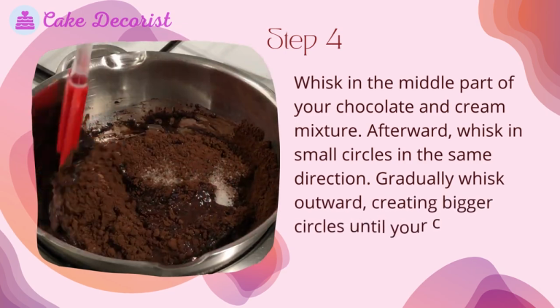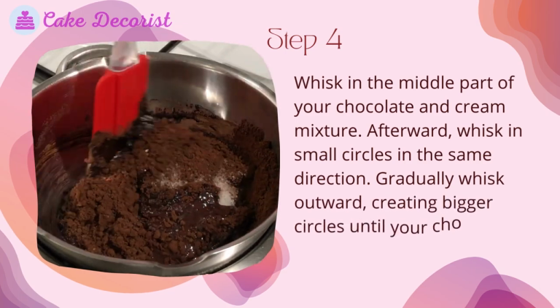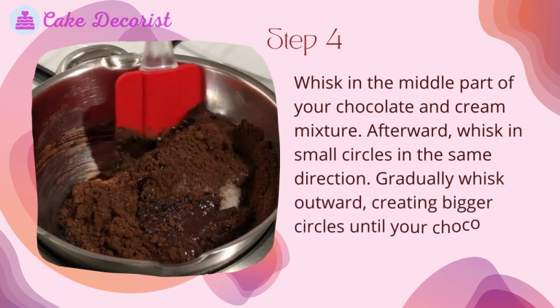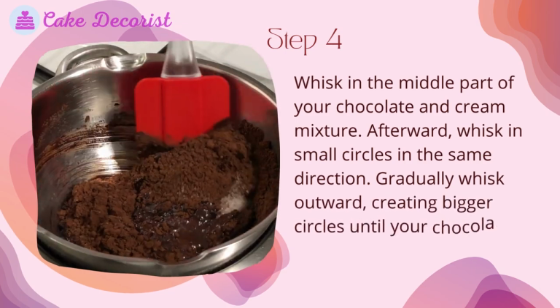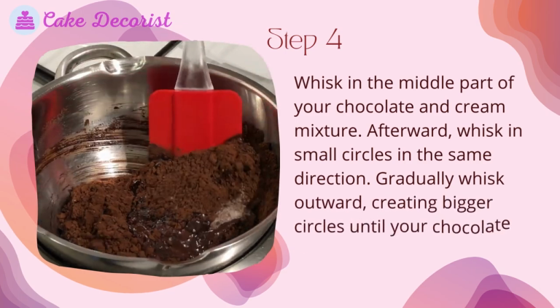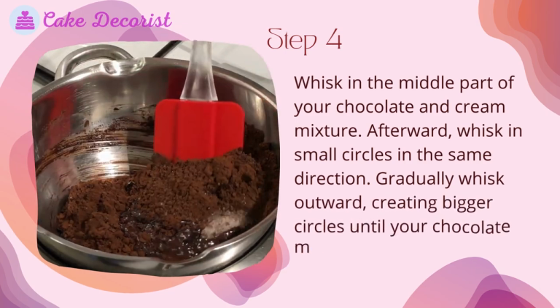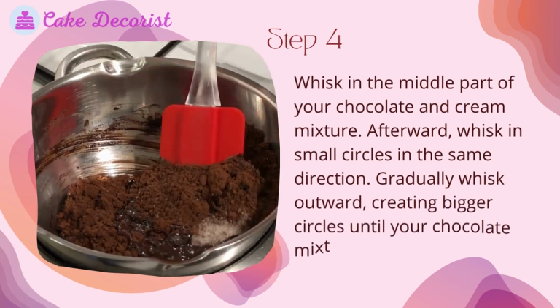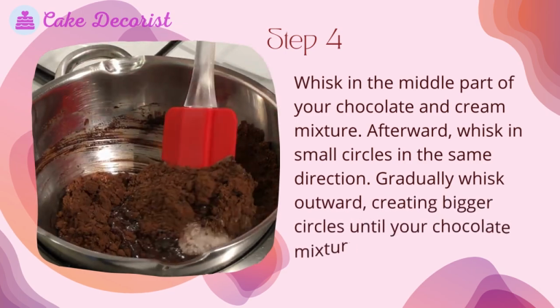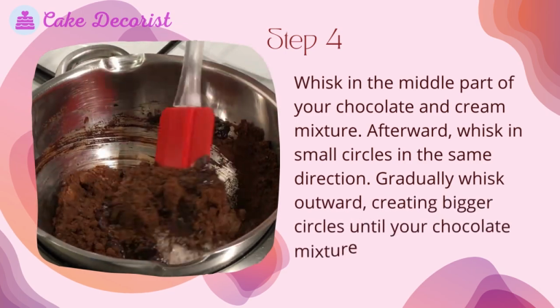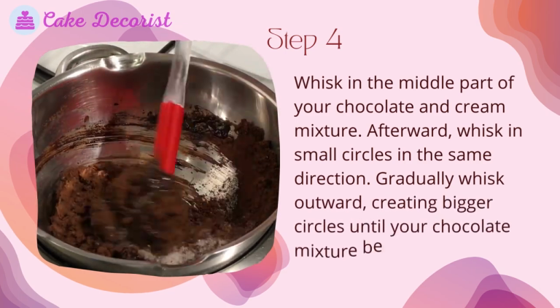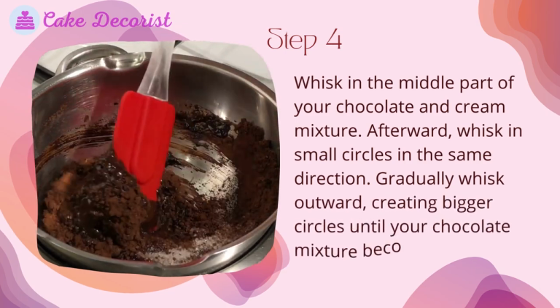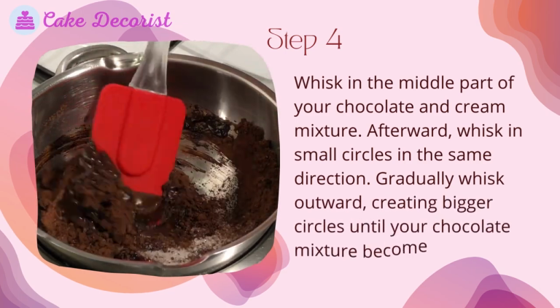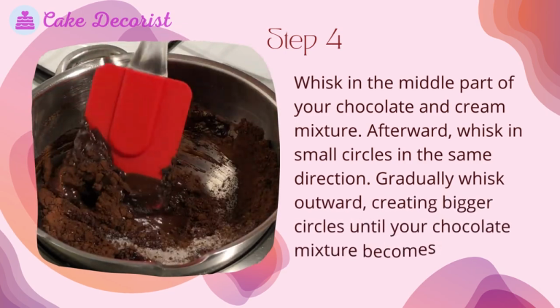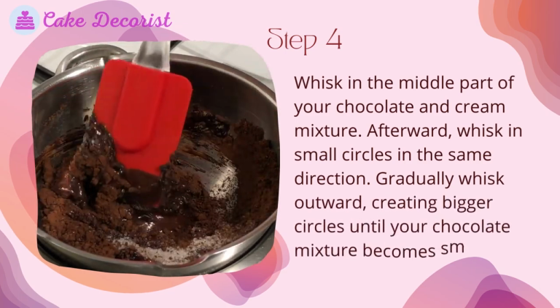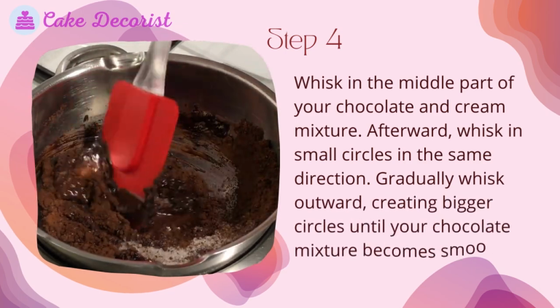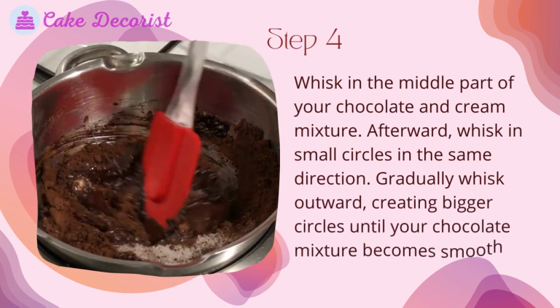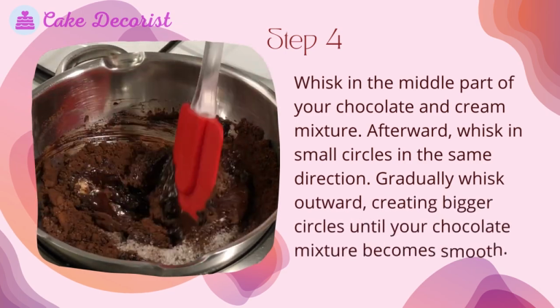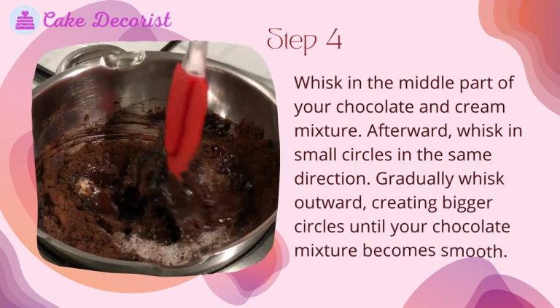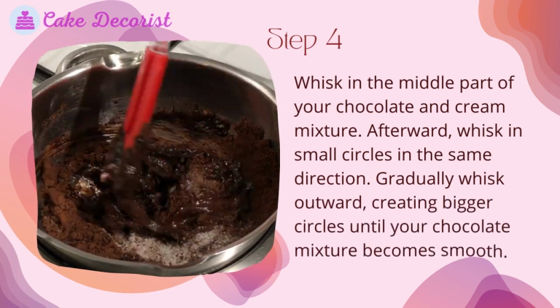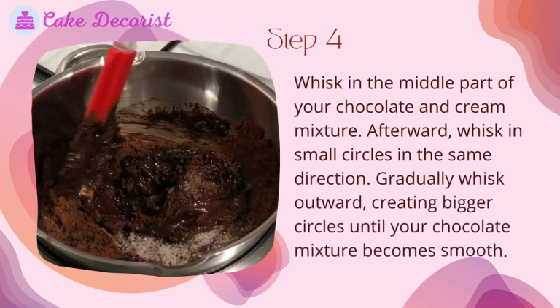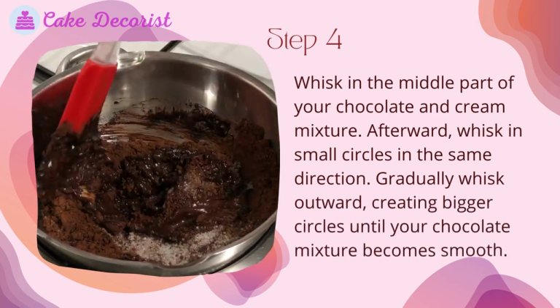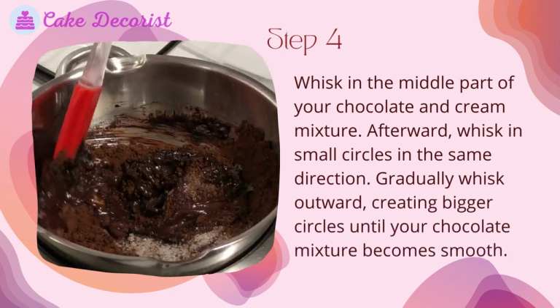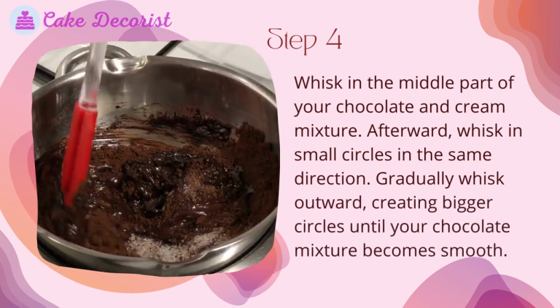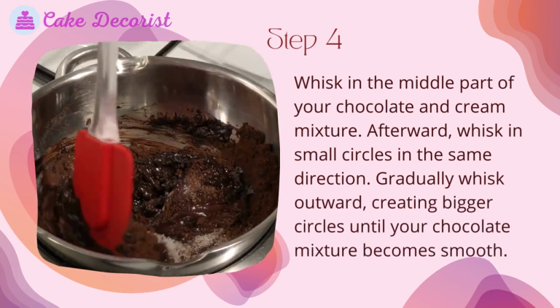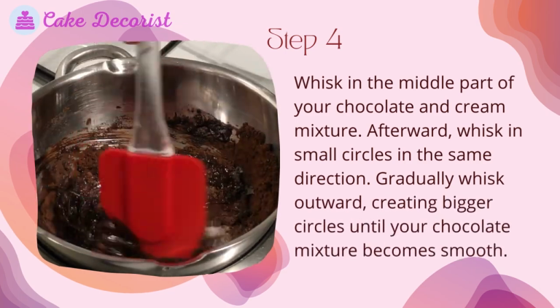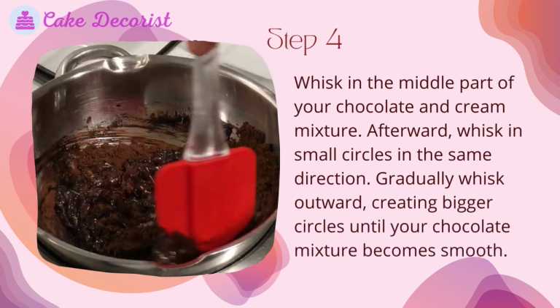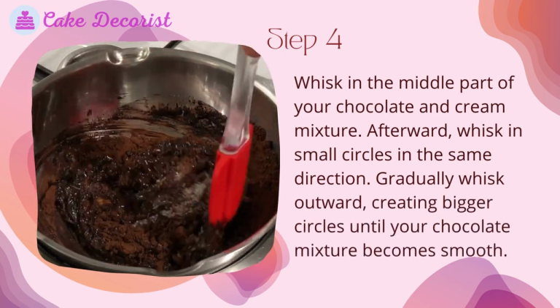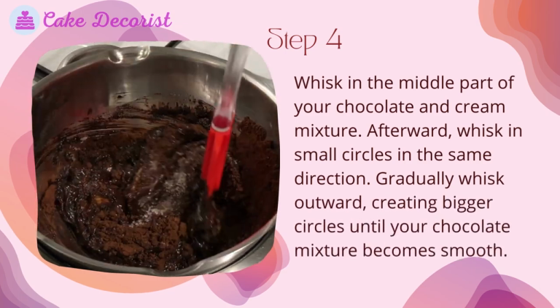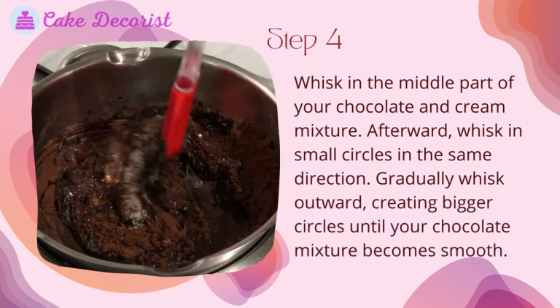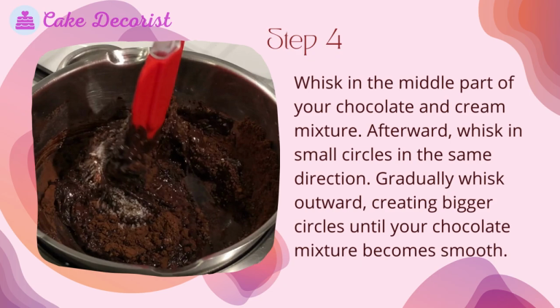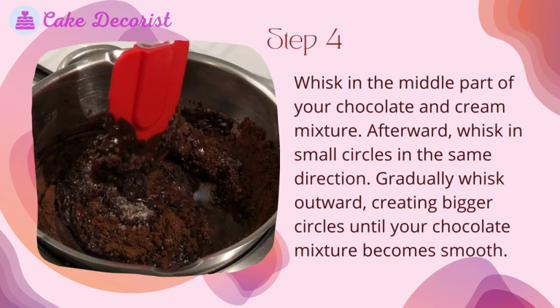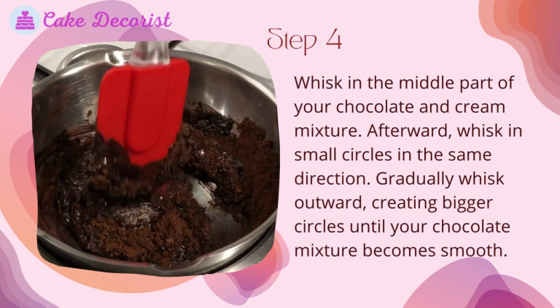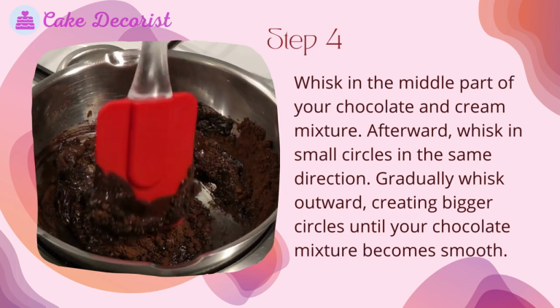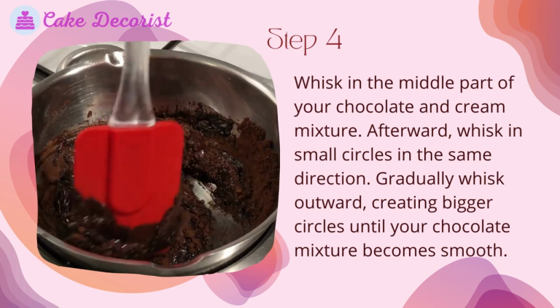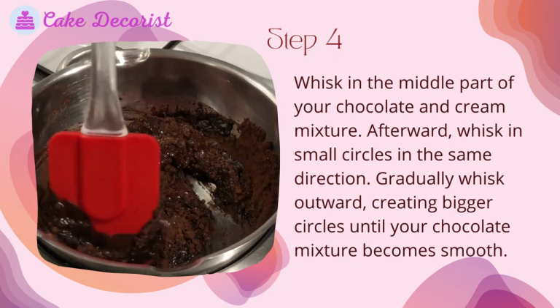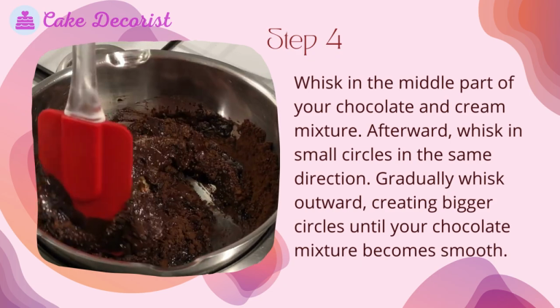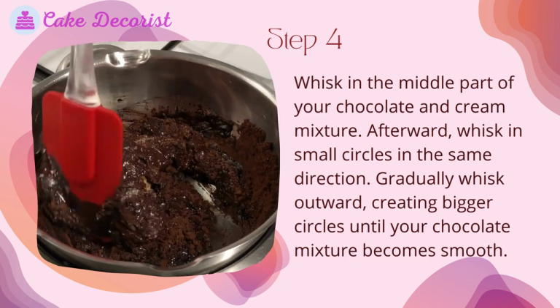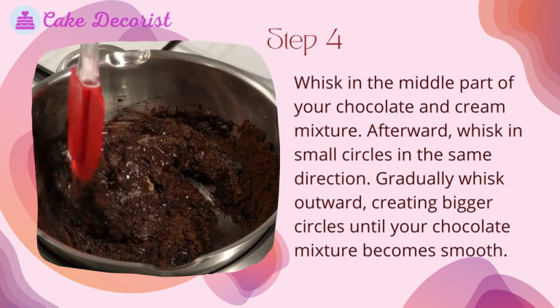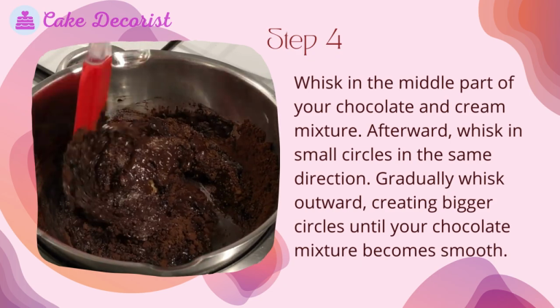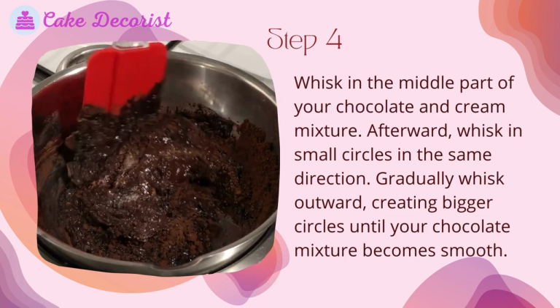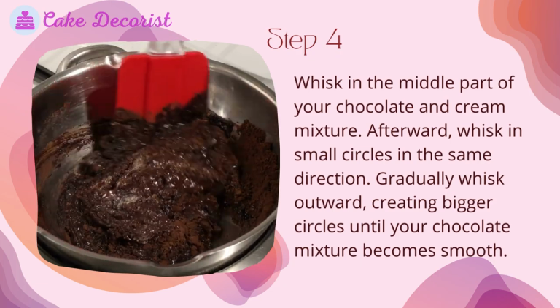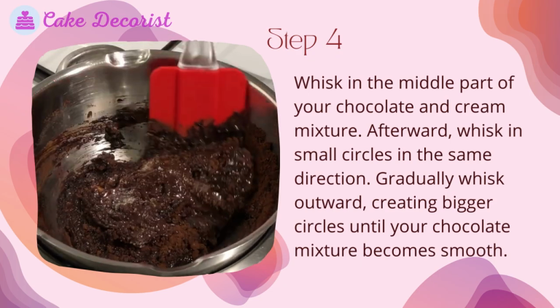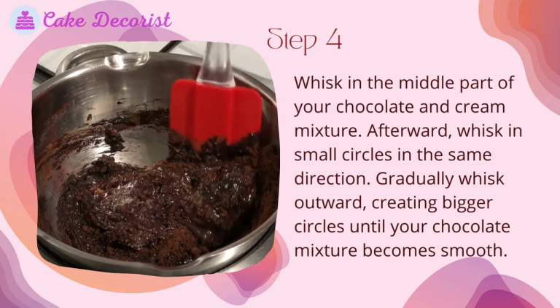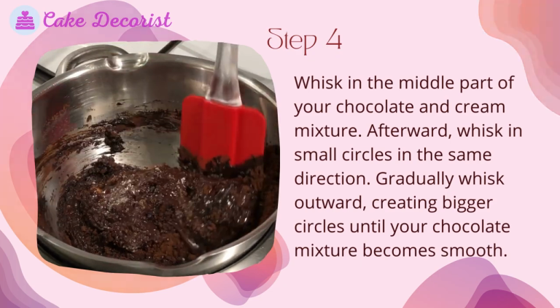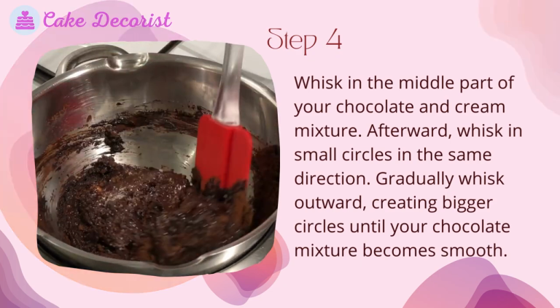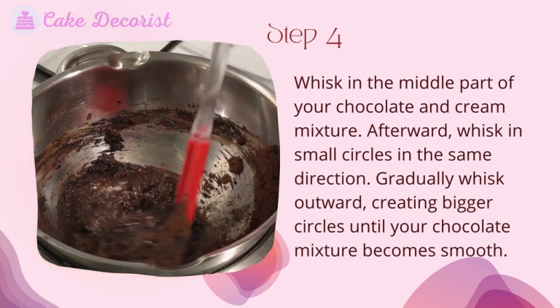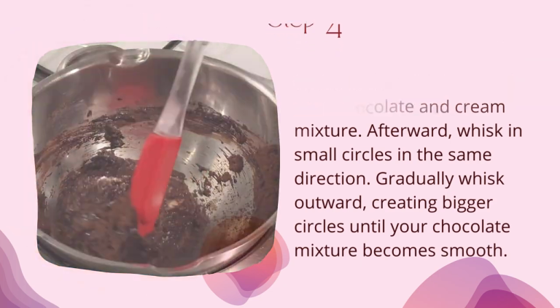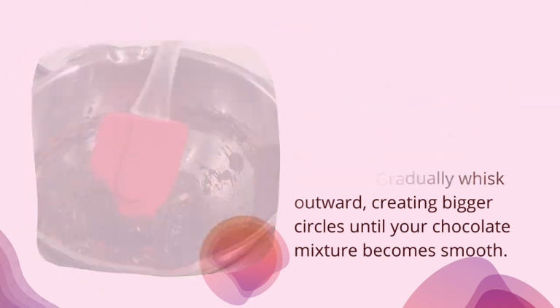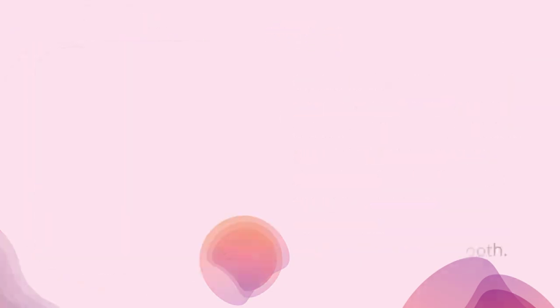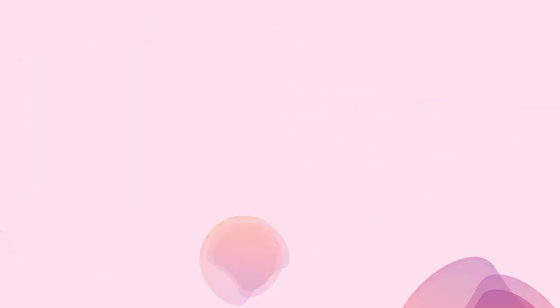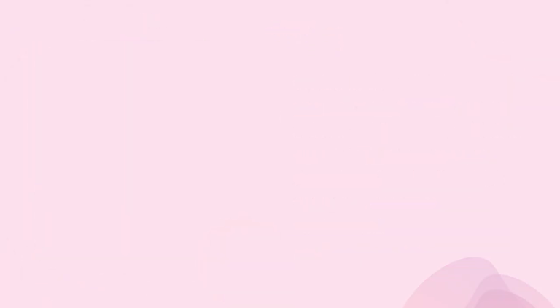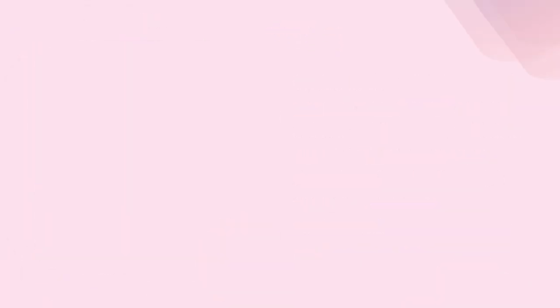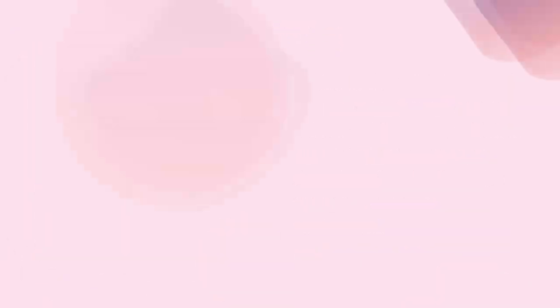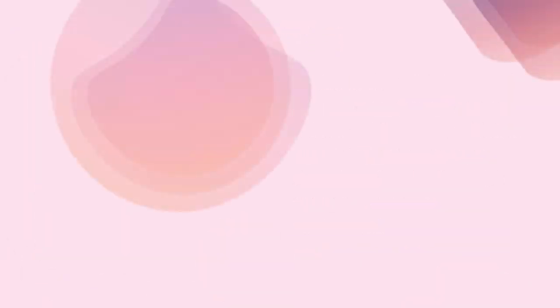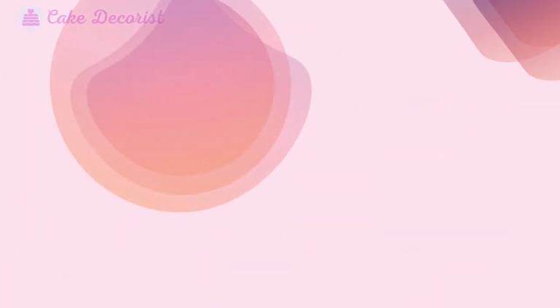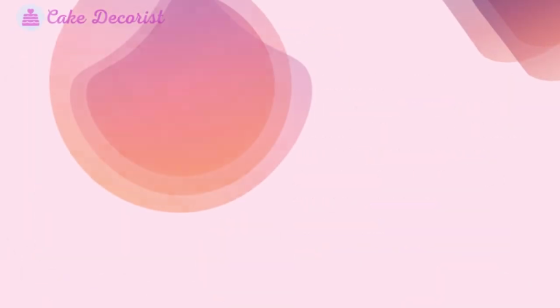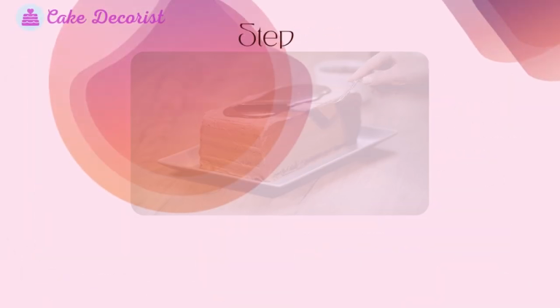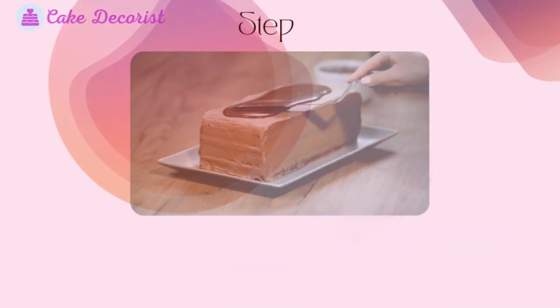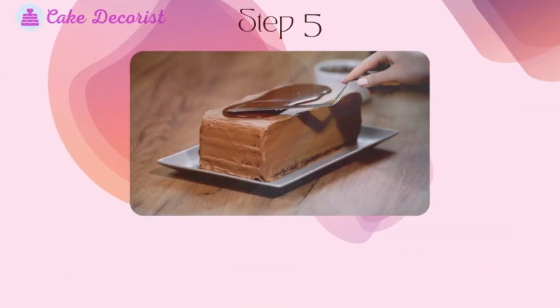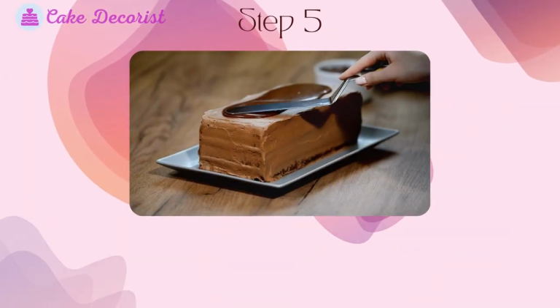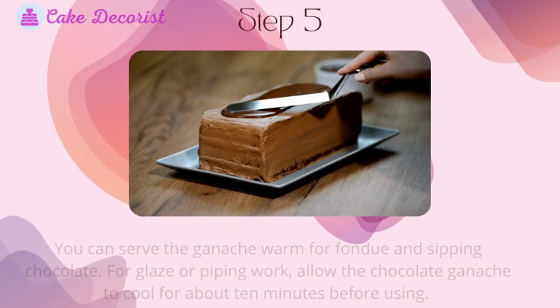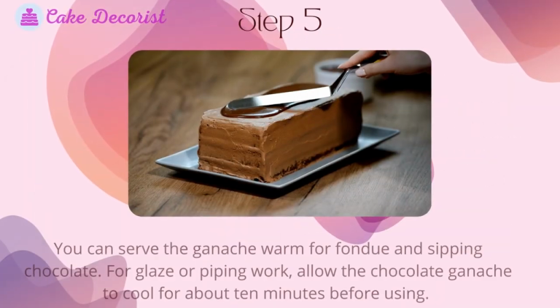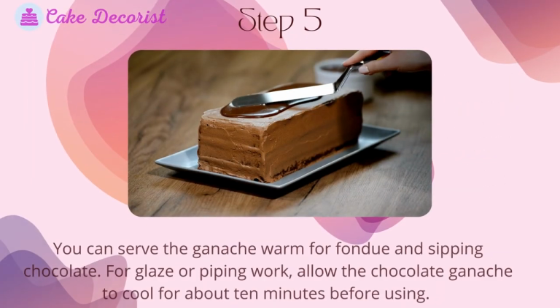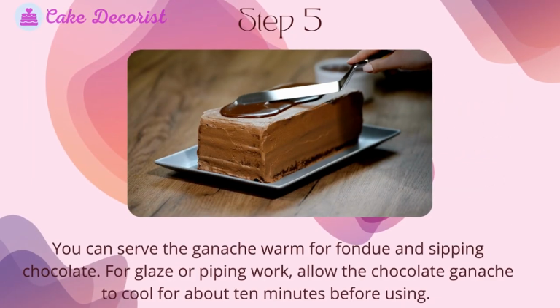Step four: whisk in the middle part of your chocolate and cream mixture. Then whisk in small circles in the same direction, gradually whisking outward in bigger circles until your chocolate mixture becomes smooth.